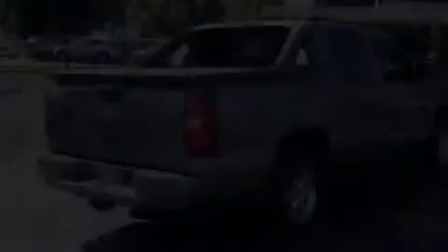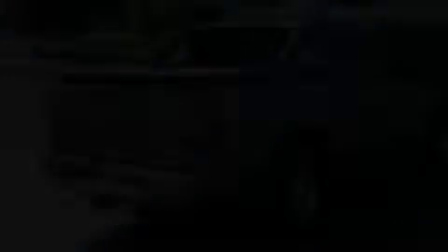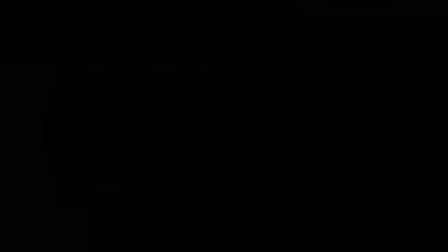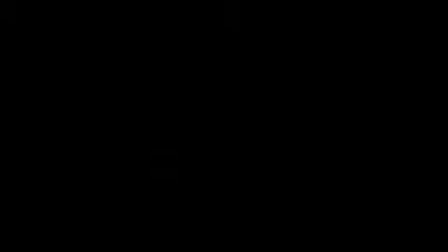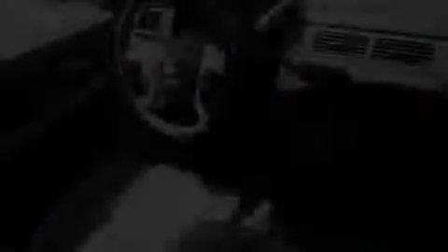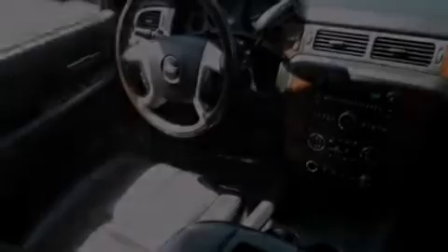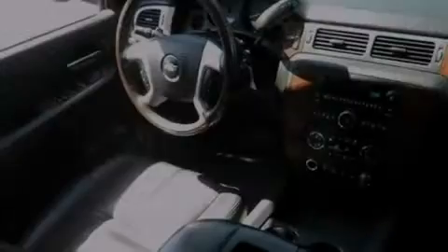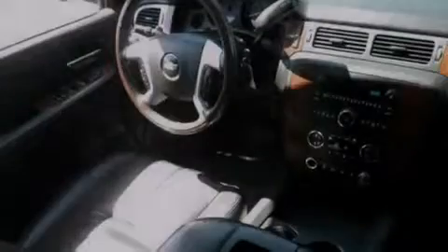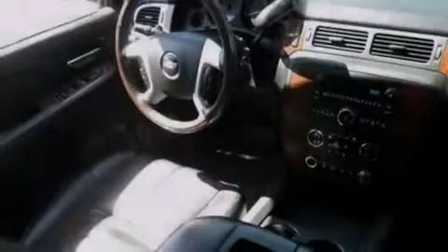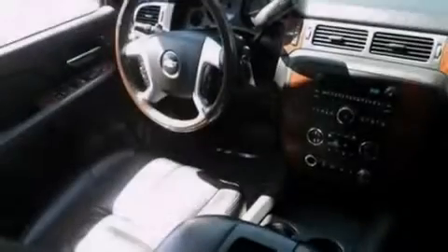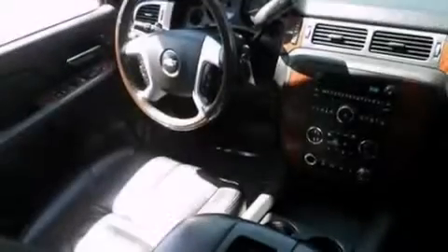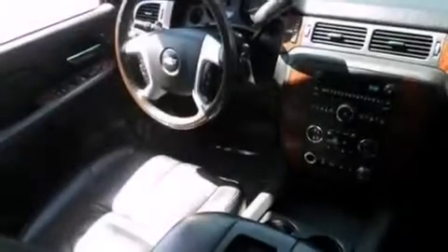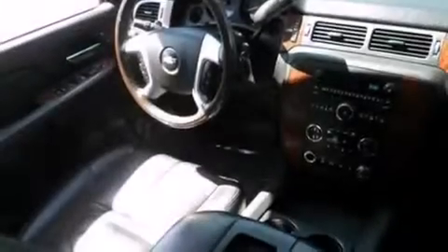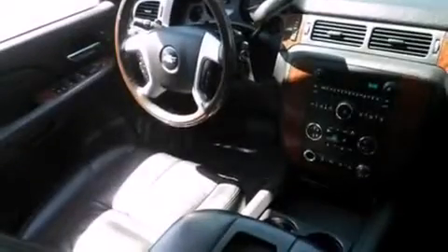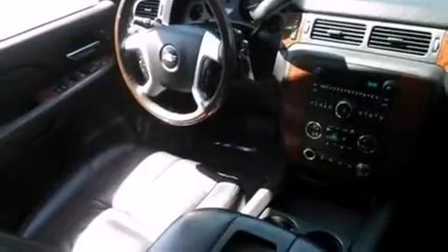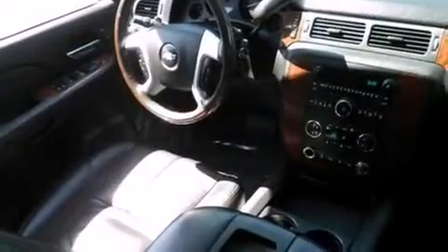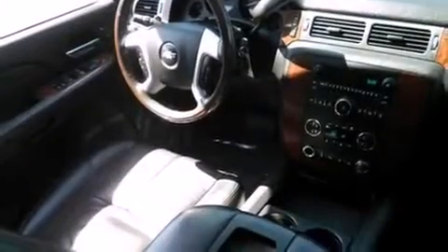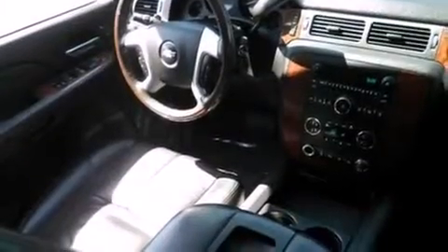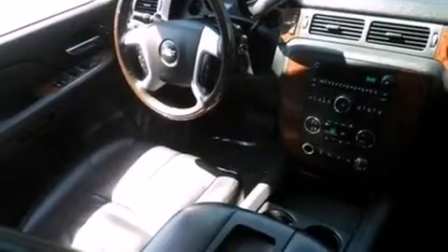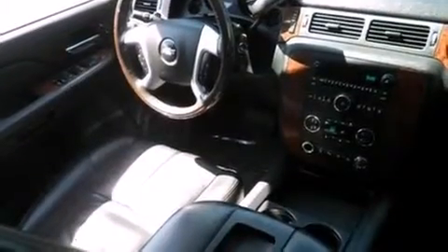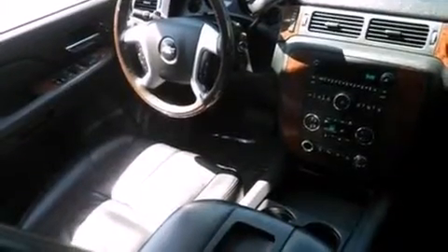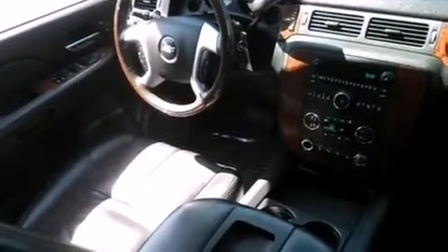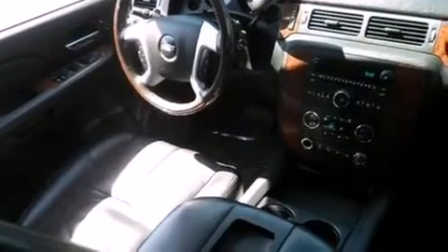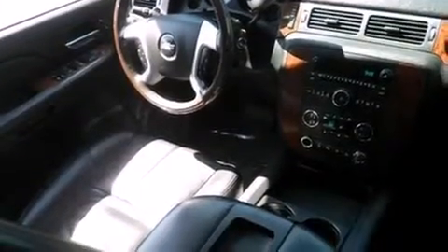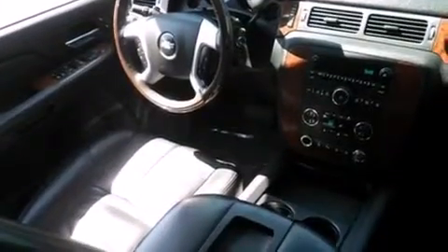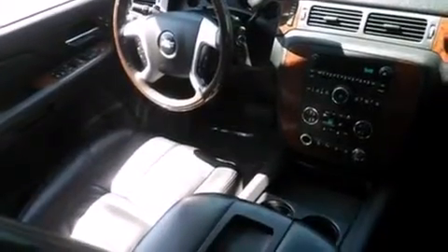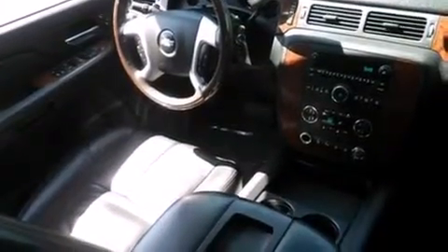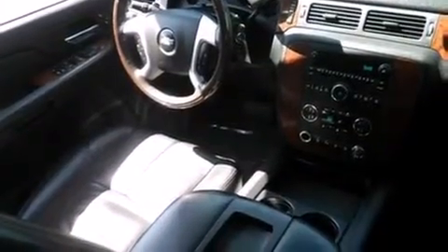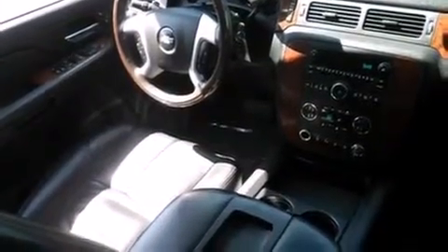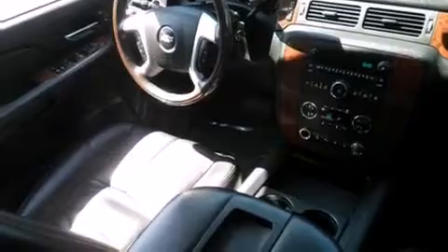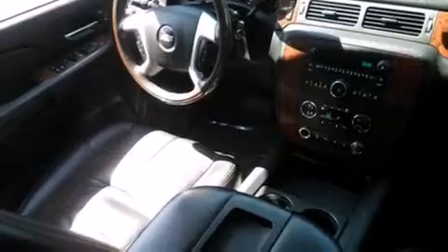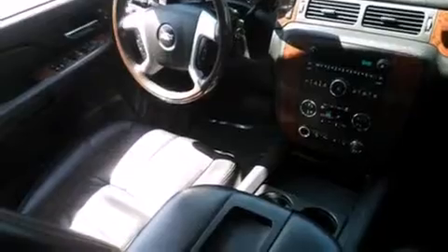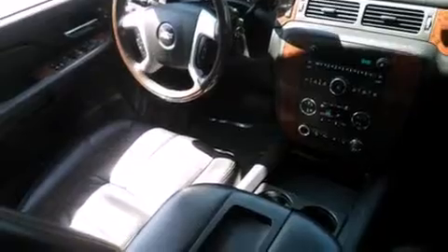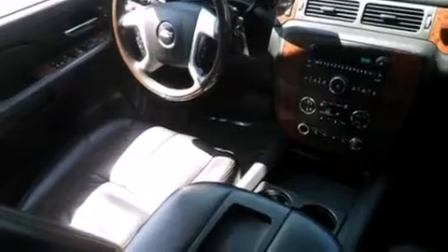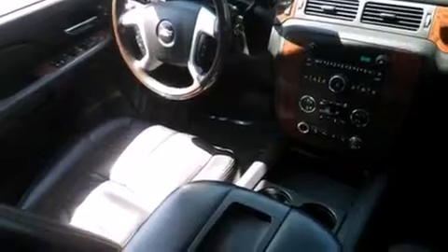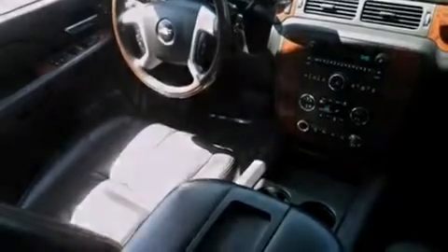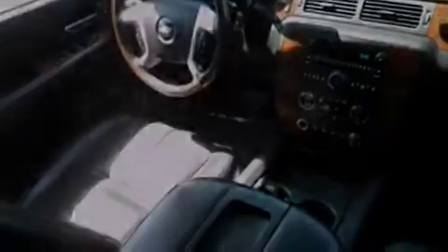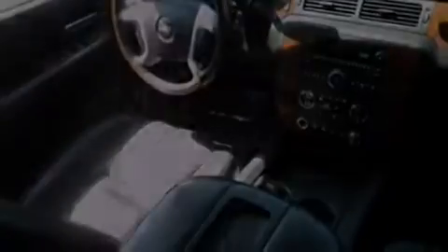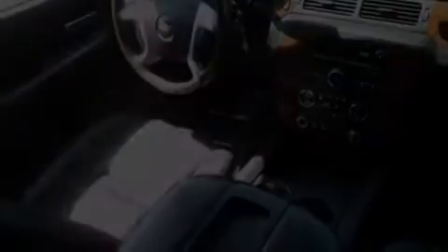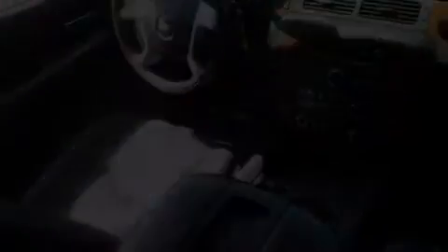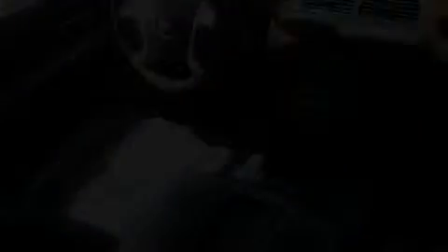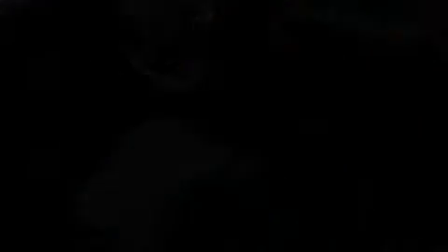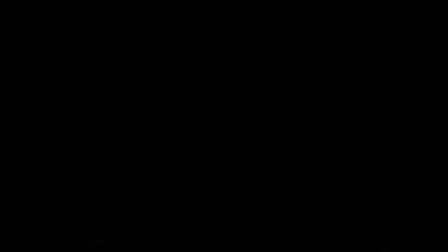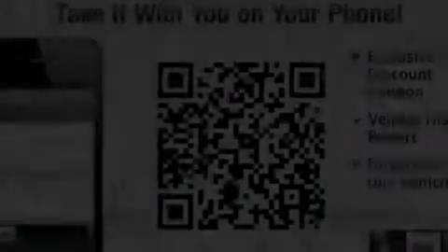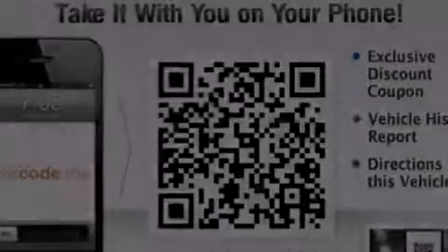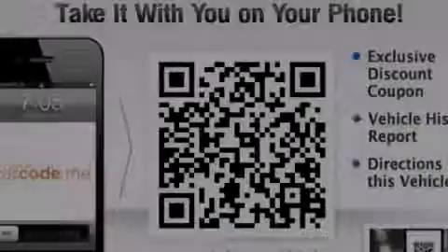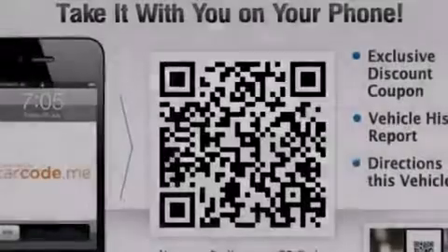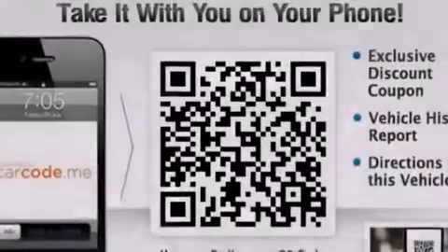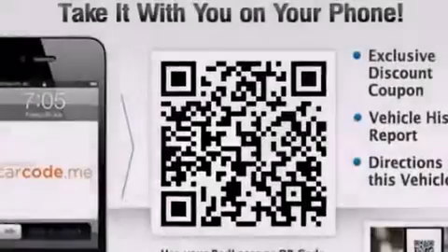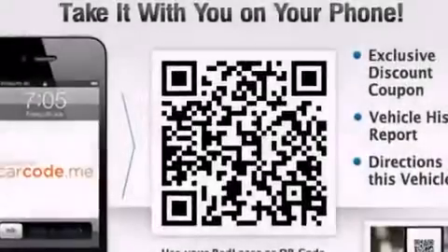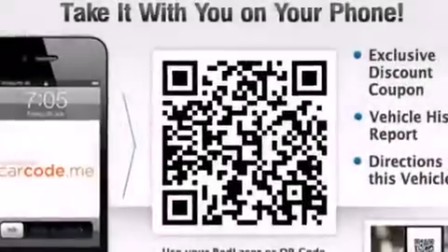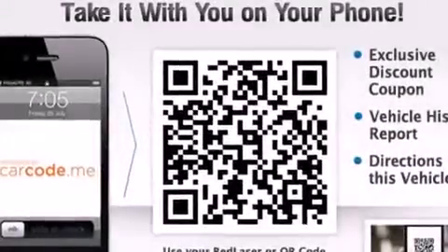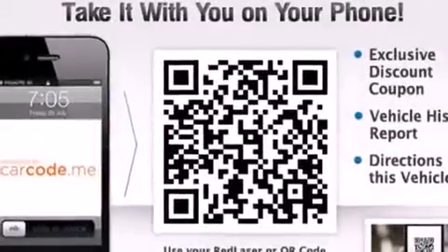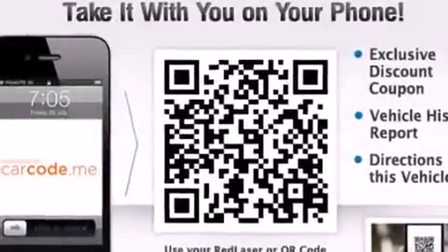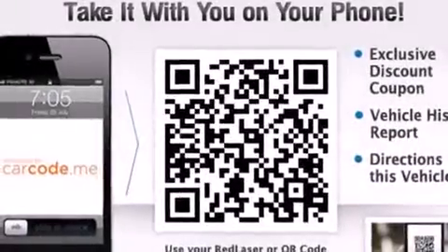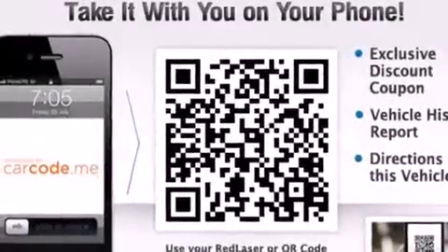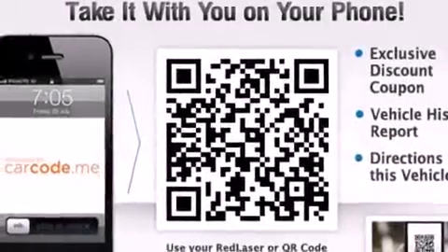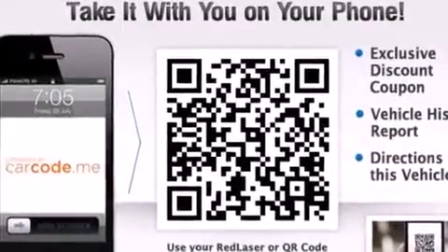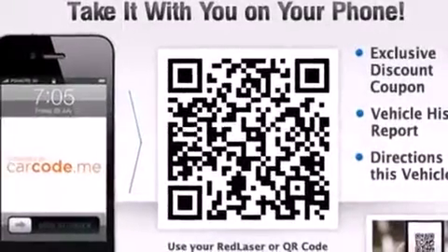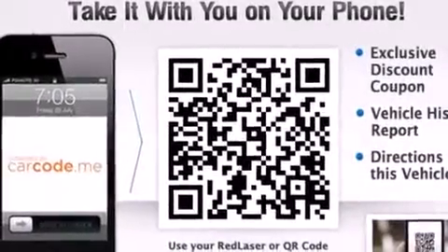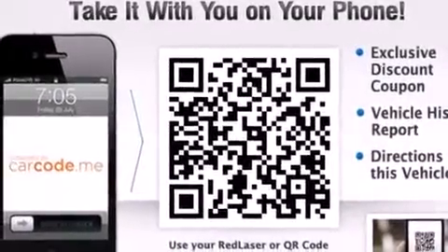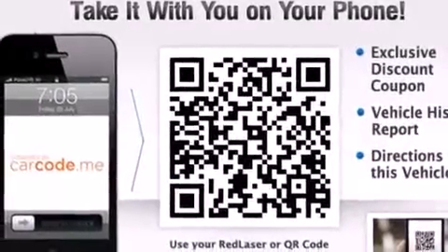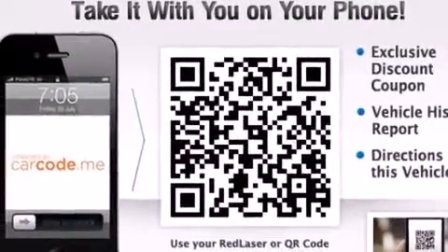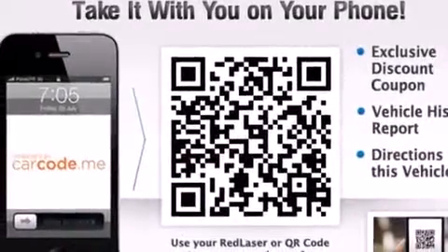A trailer hitch receiver, tinted glass, dusk-sensing headlights, an anti-lock braking system, and a tilt steering wheel.